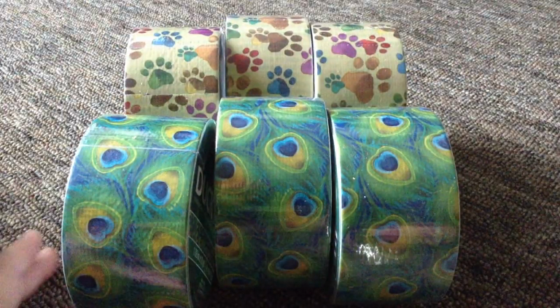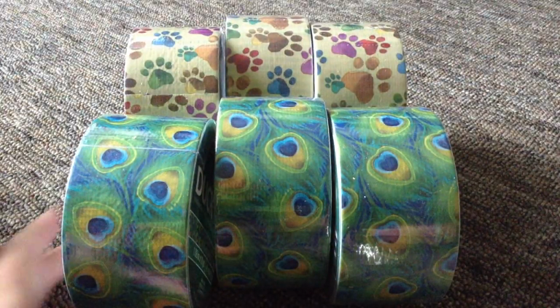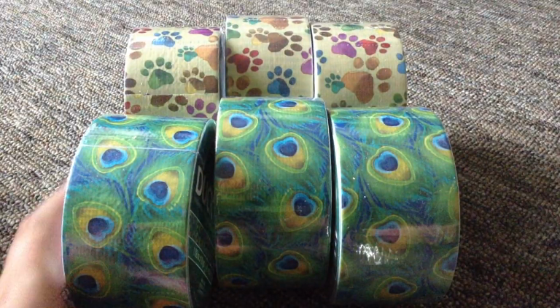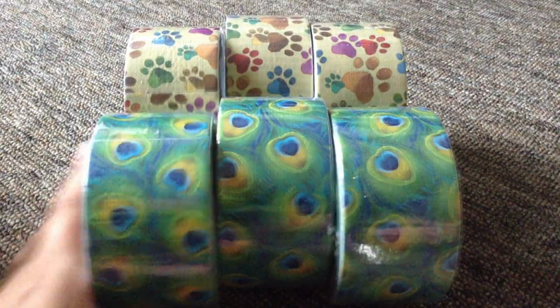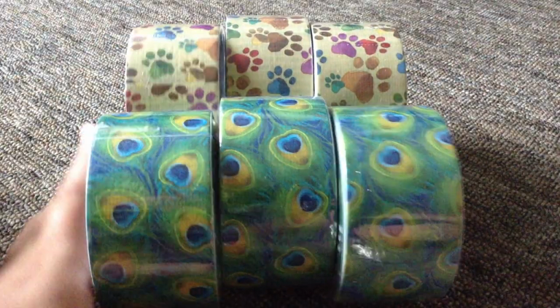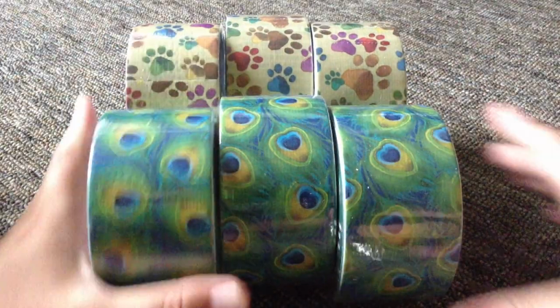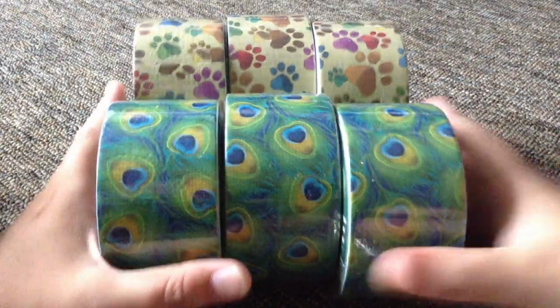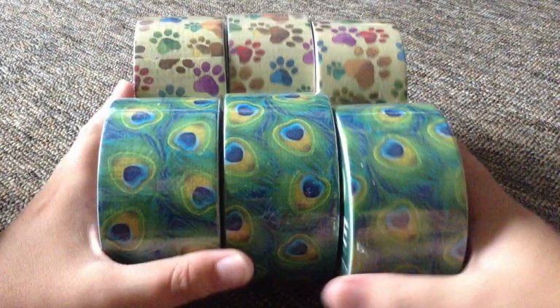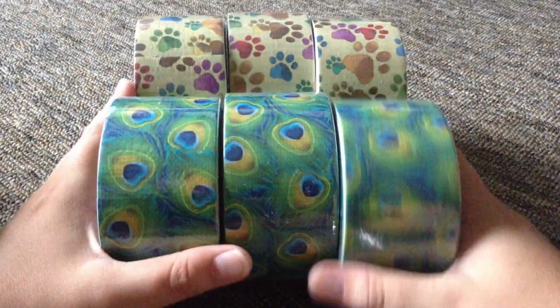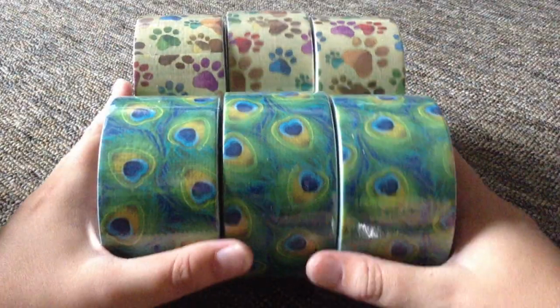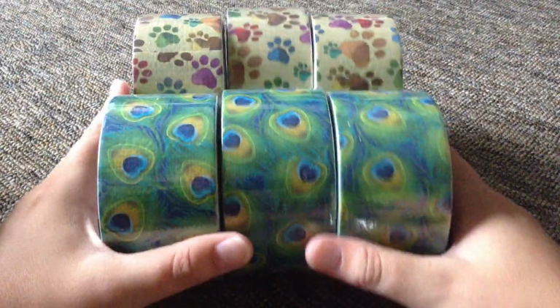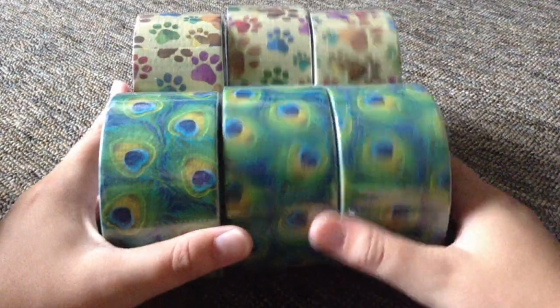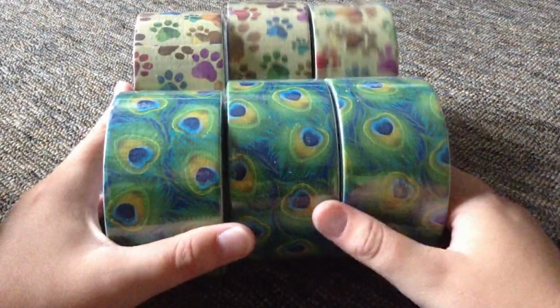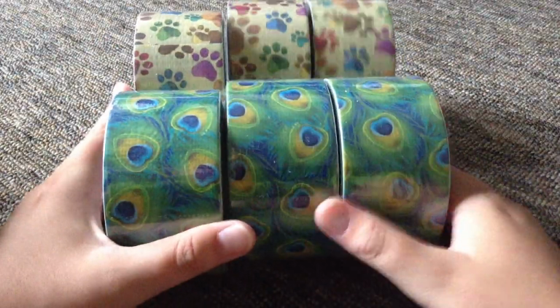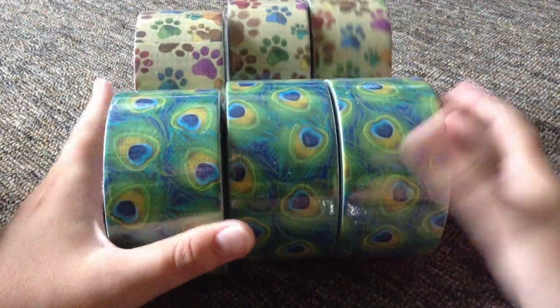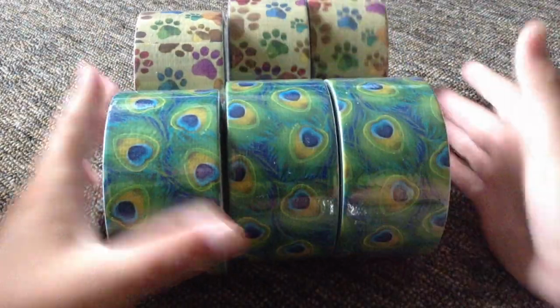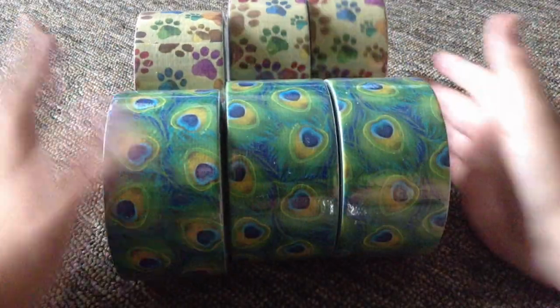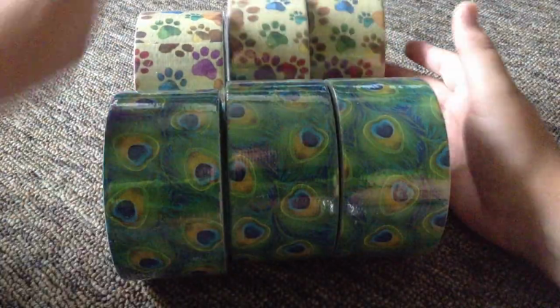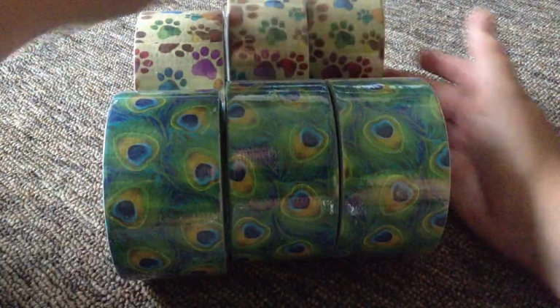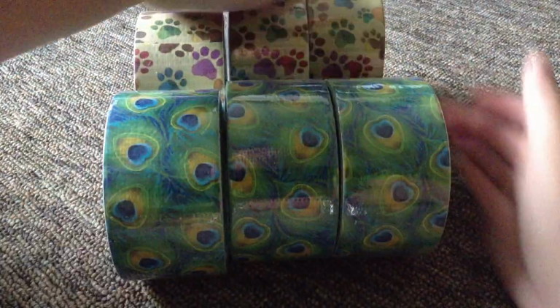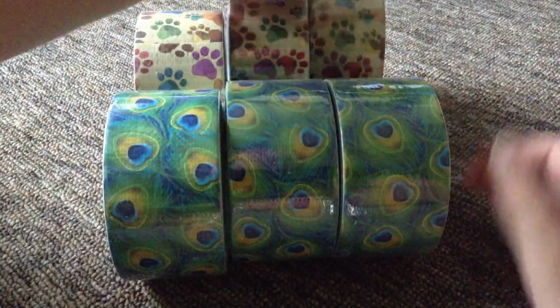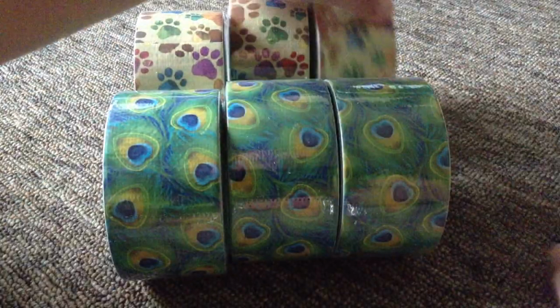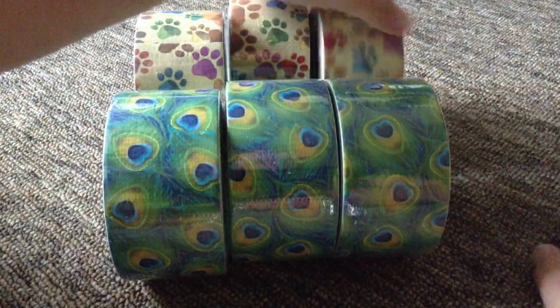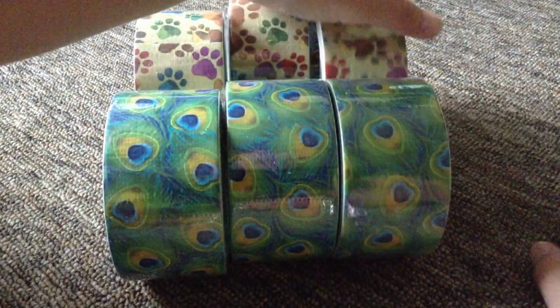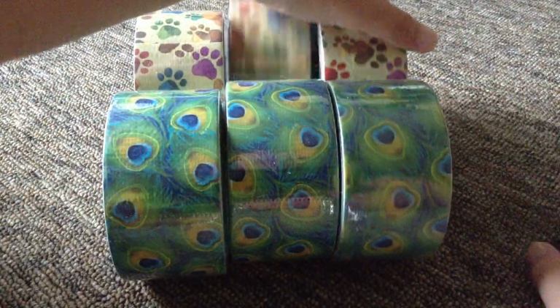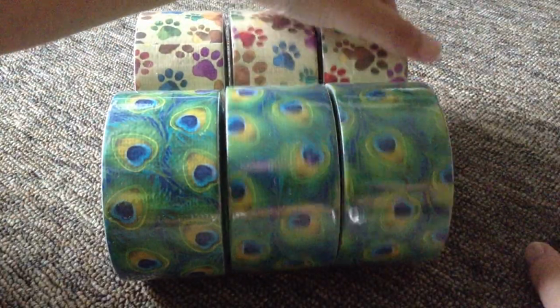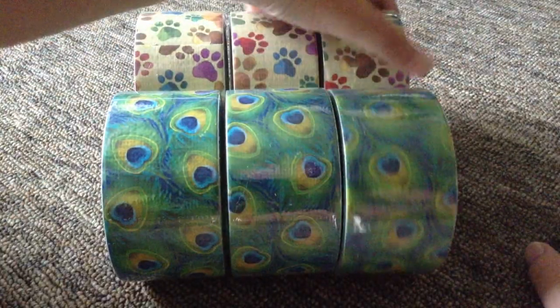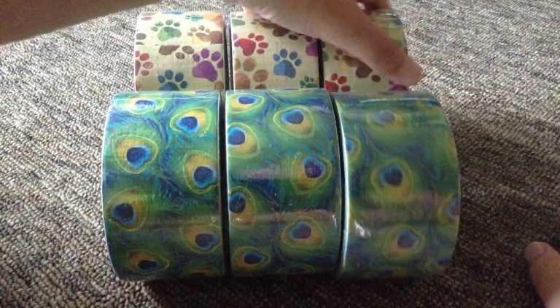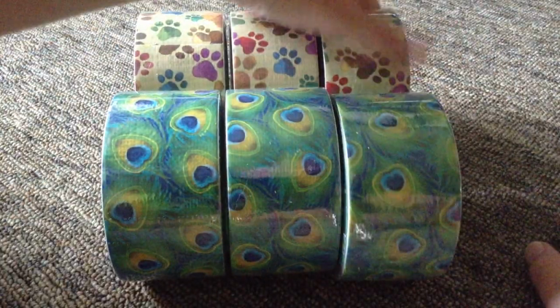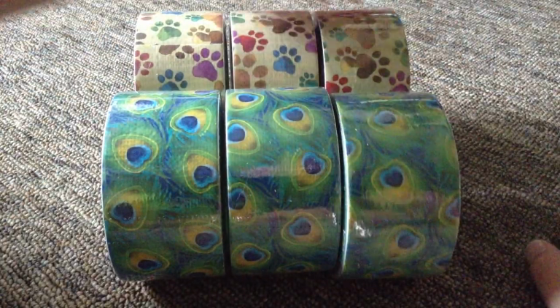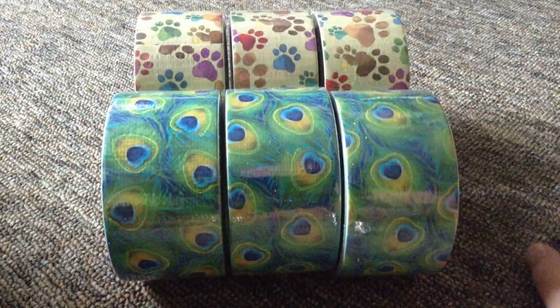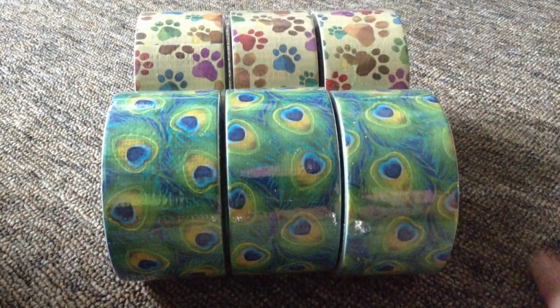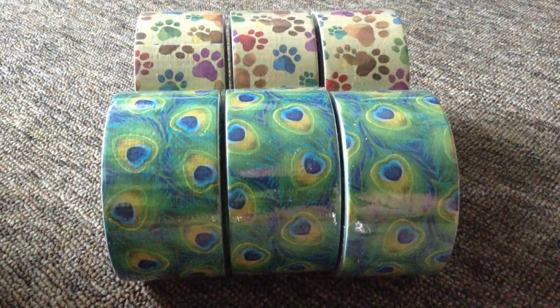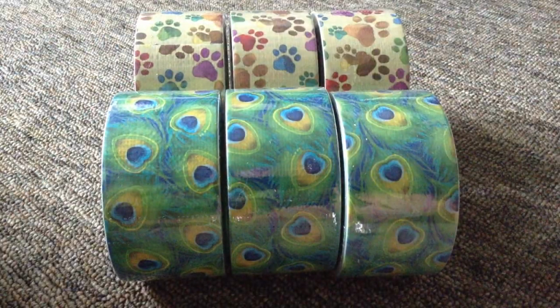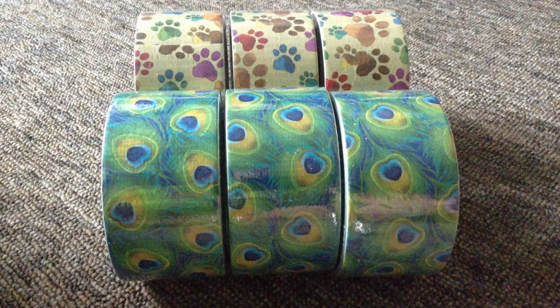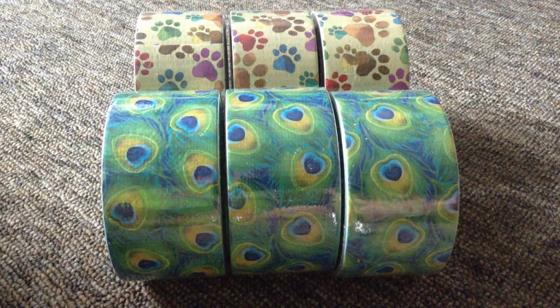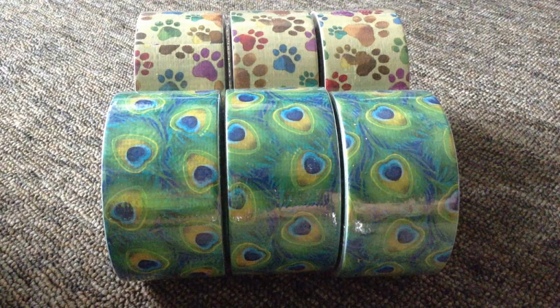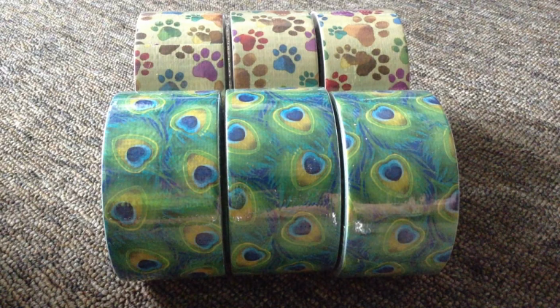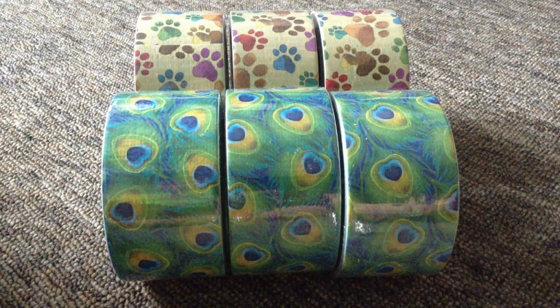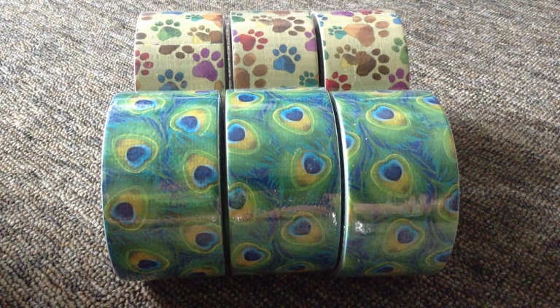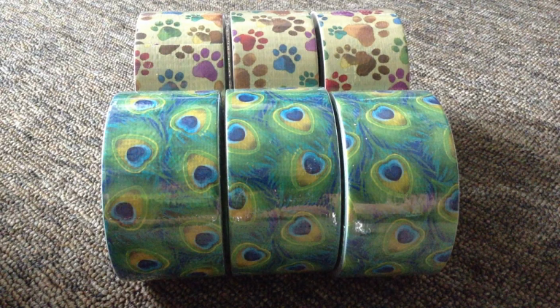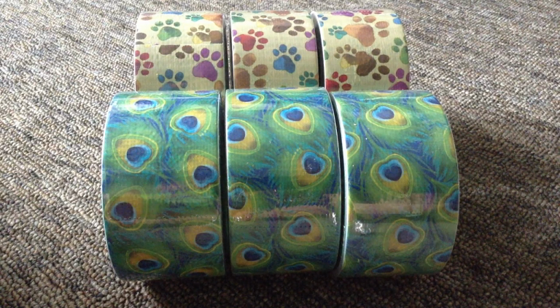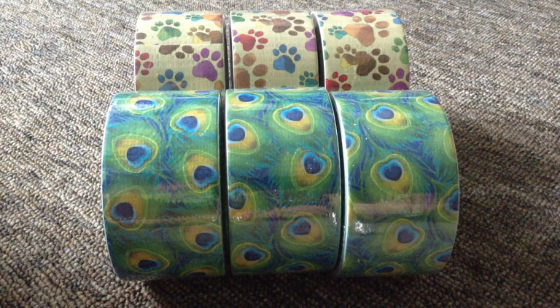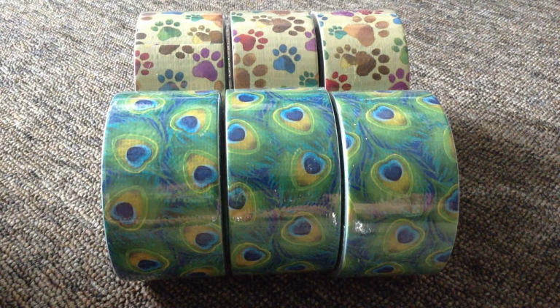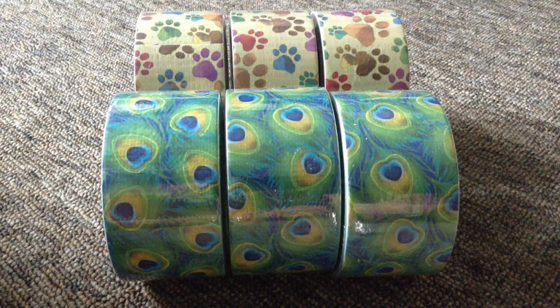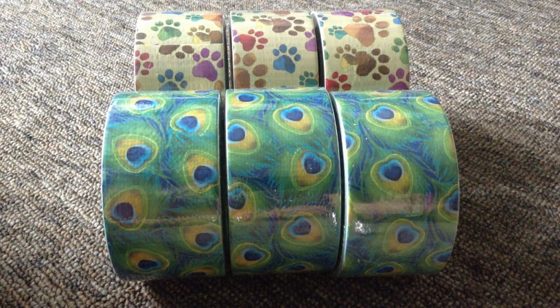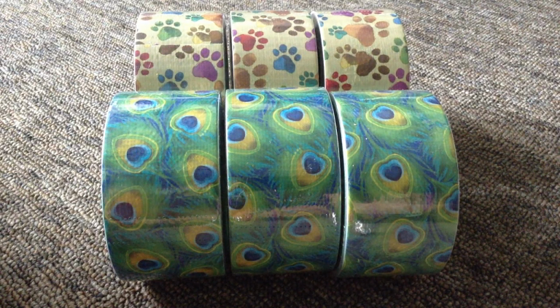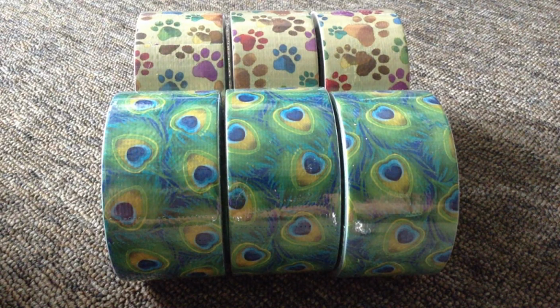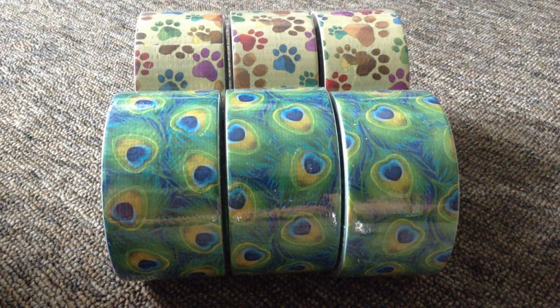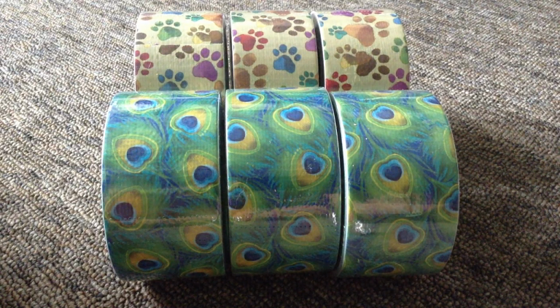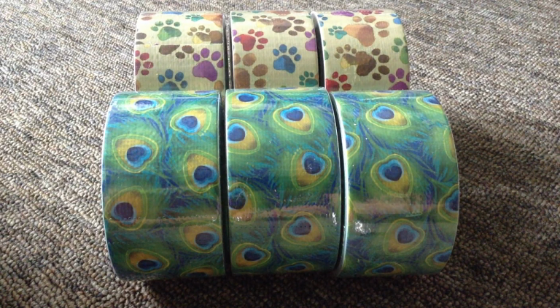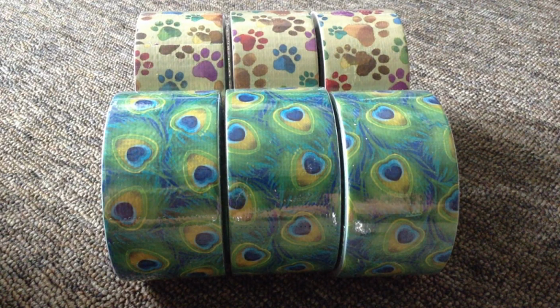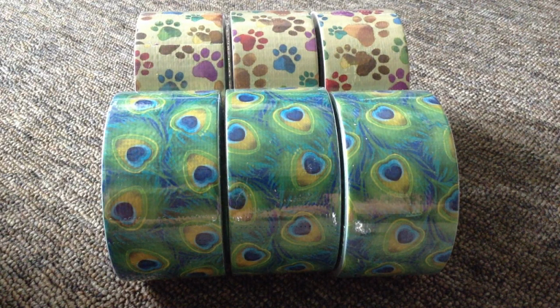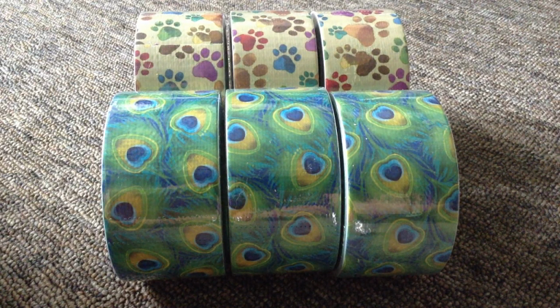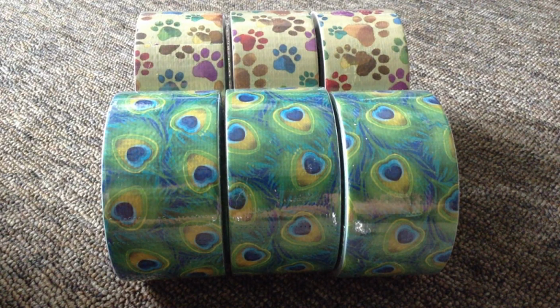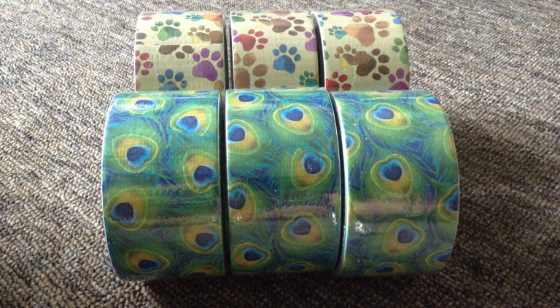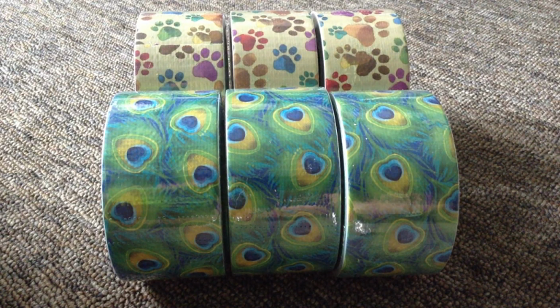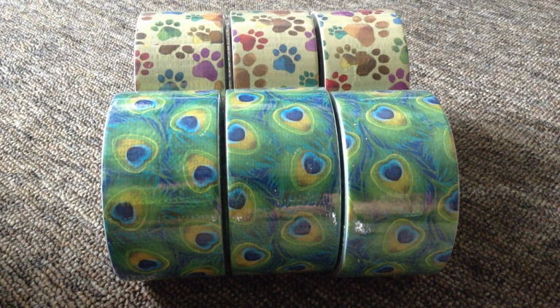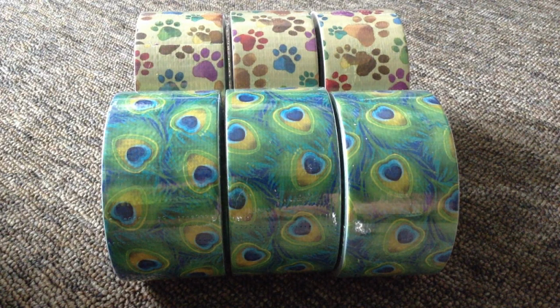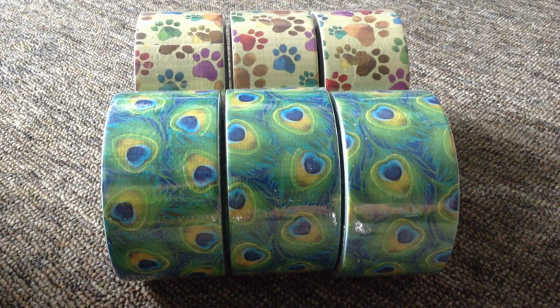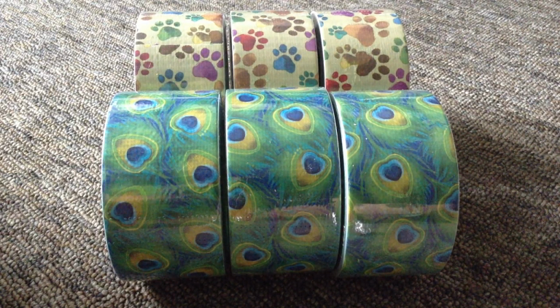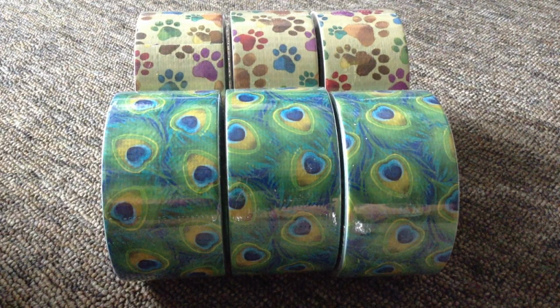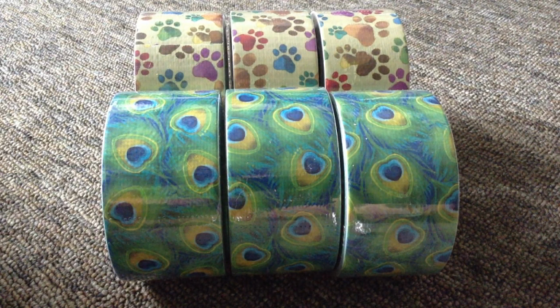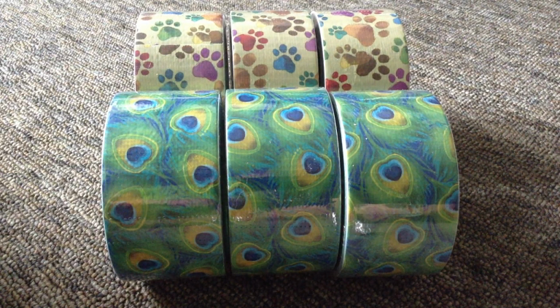But they picked two. And these tapes — I have been wanting a paw print tape forever, just because — yeah.